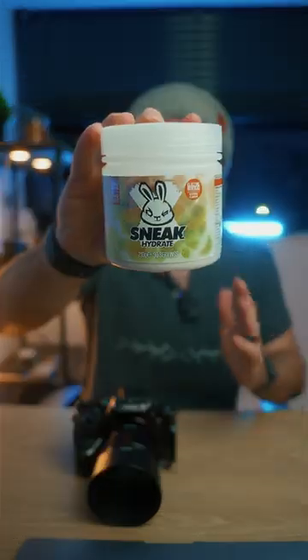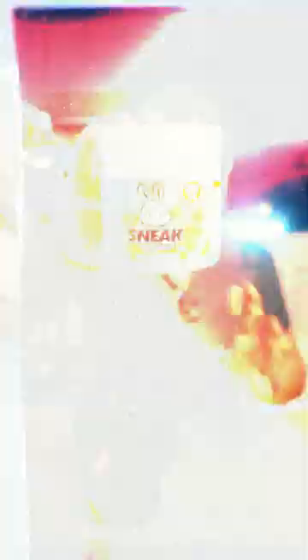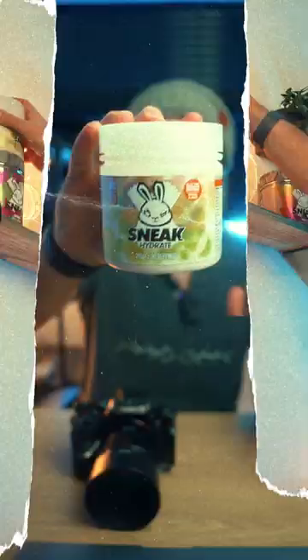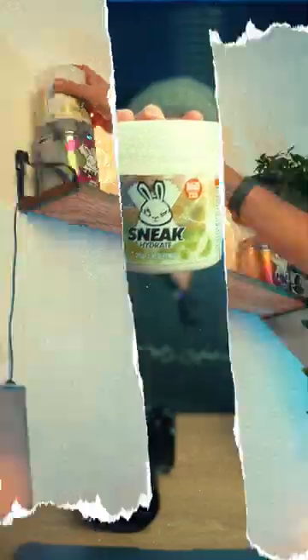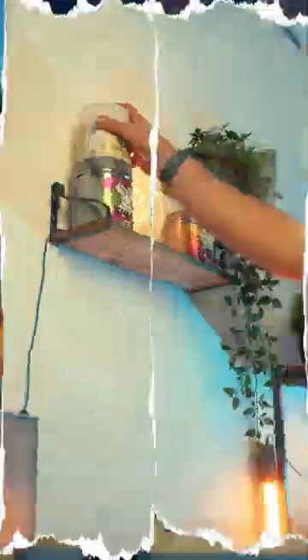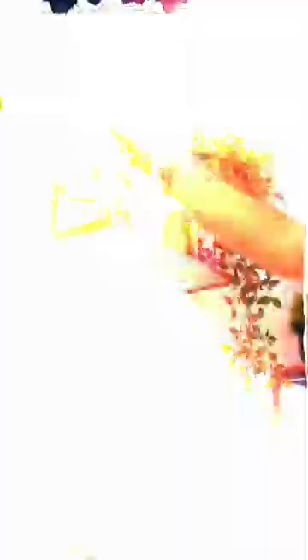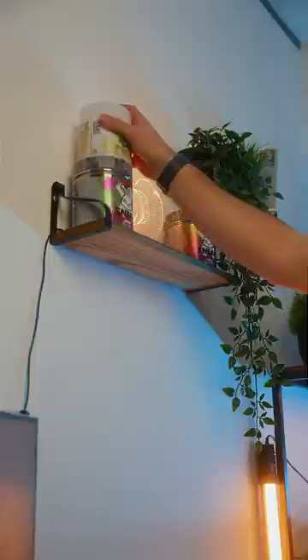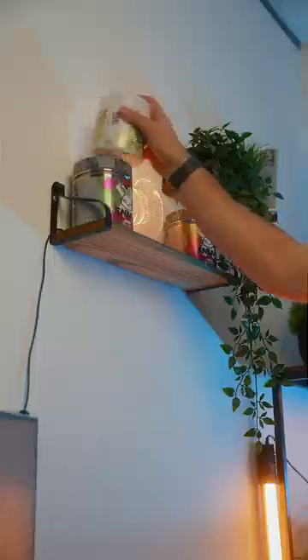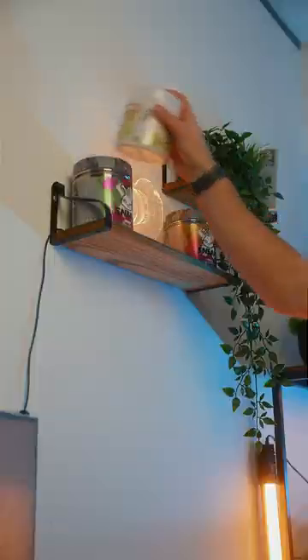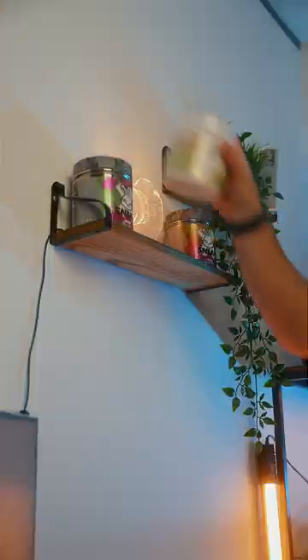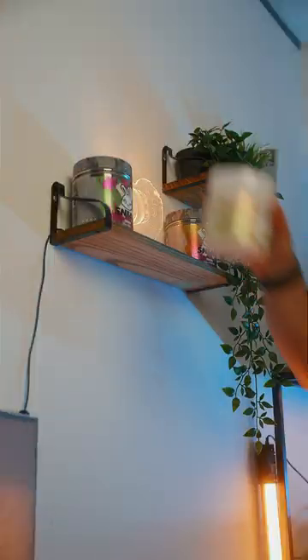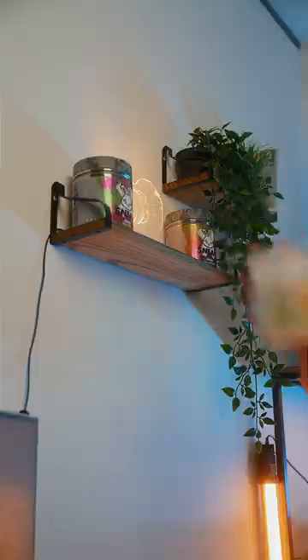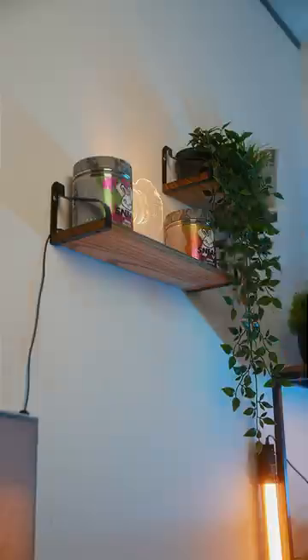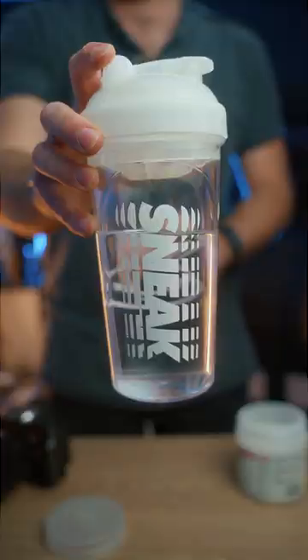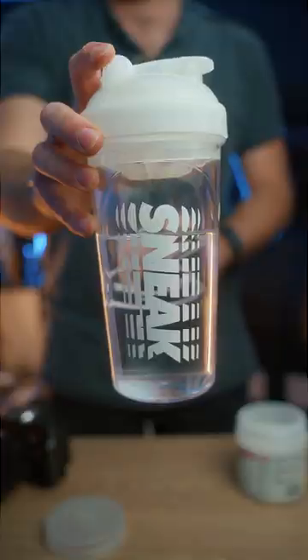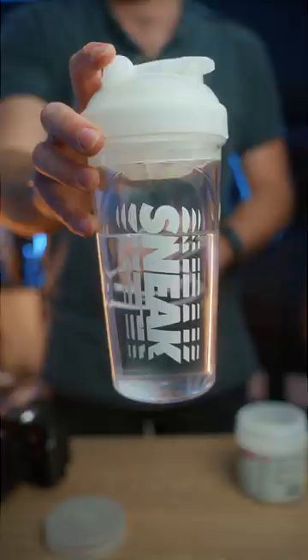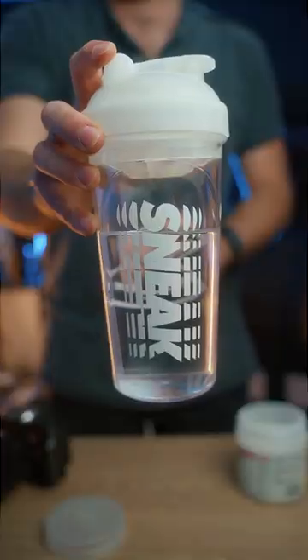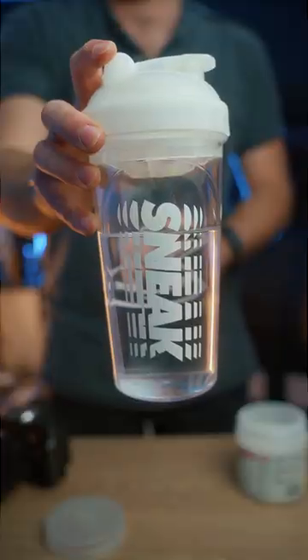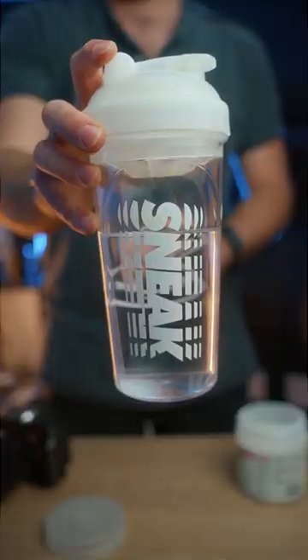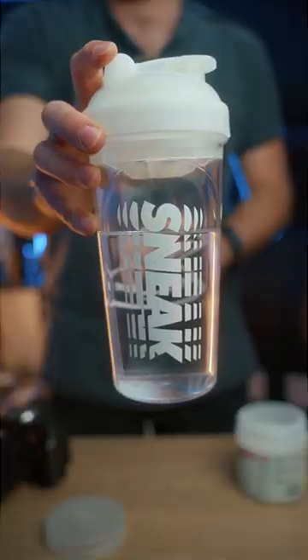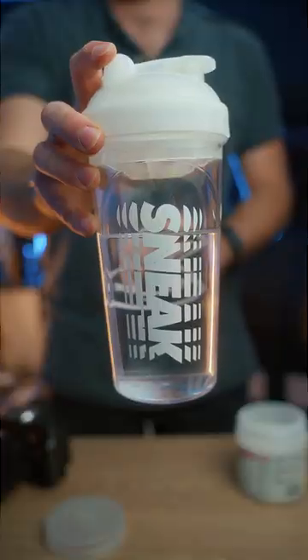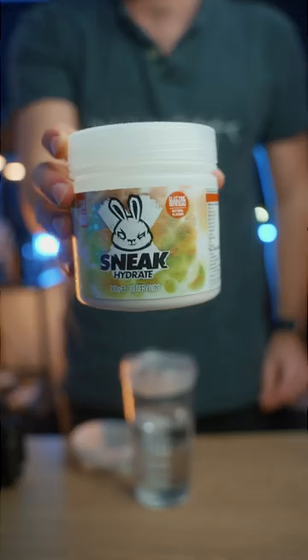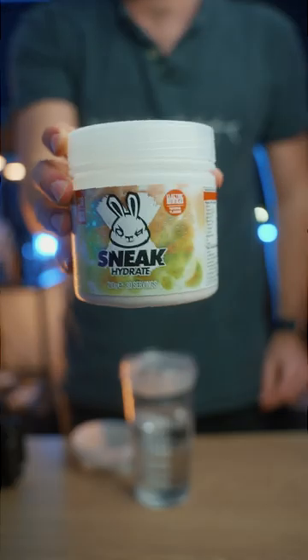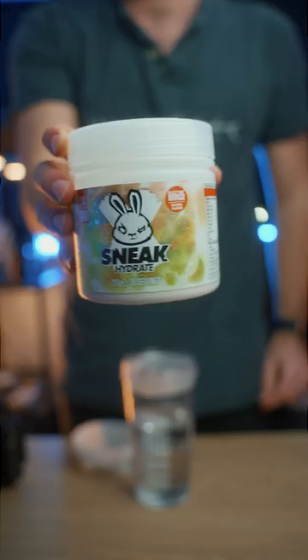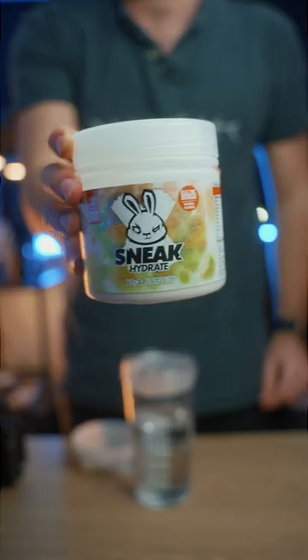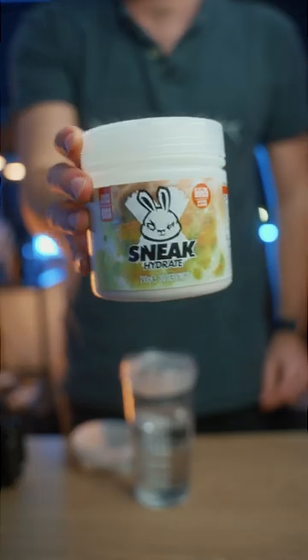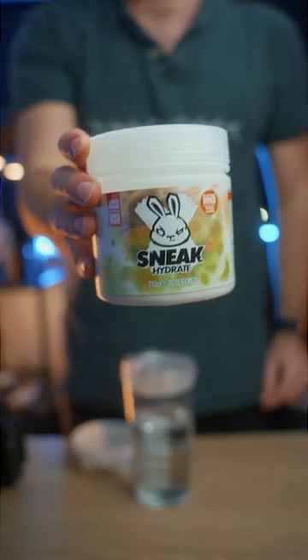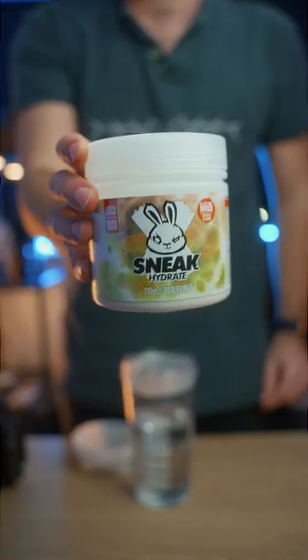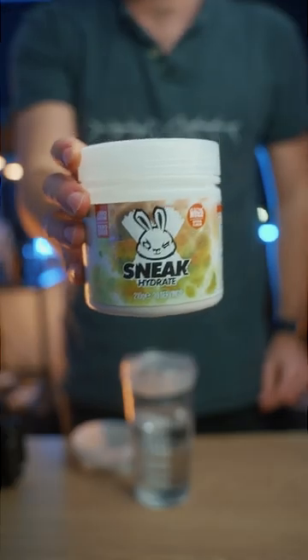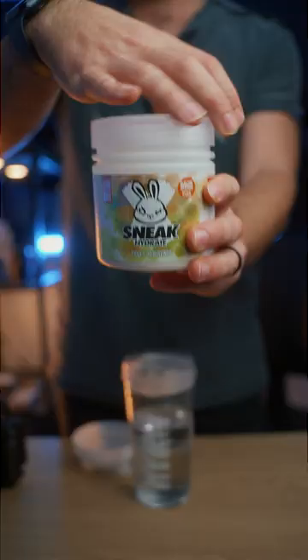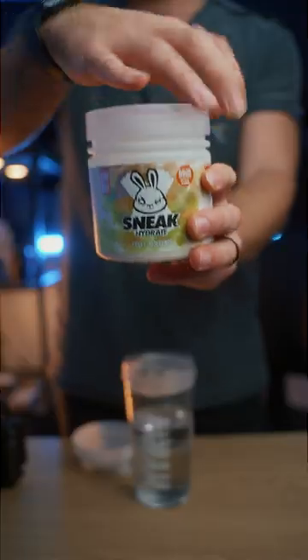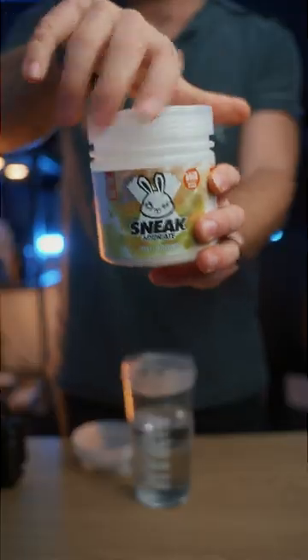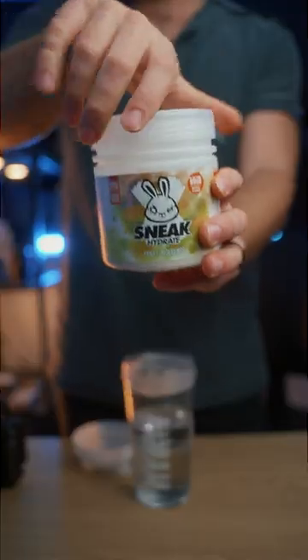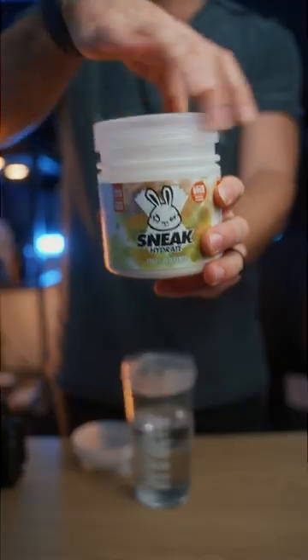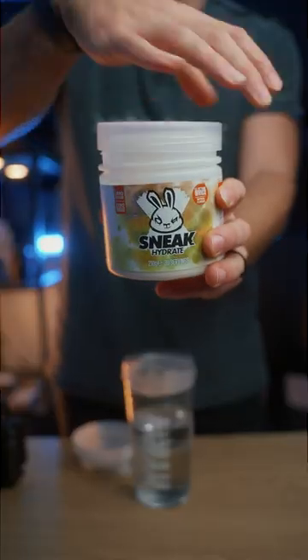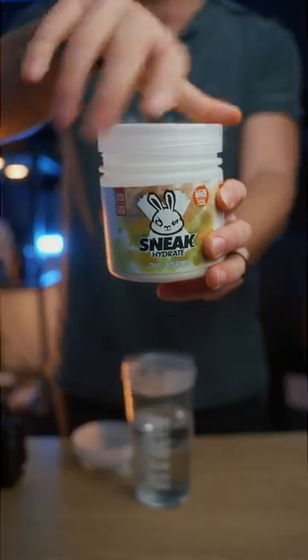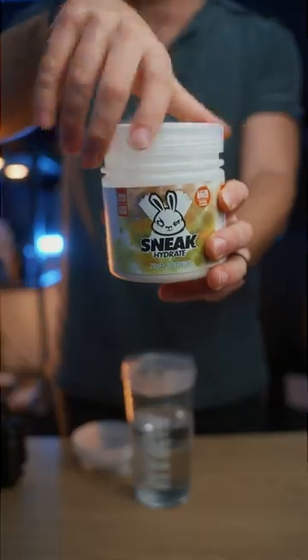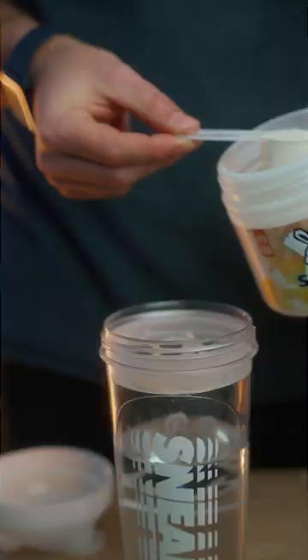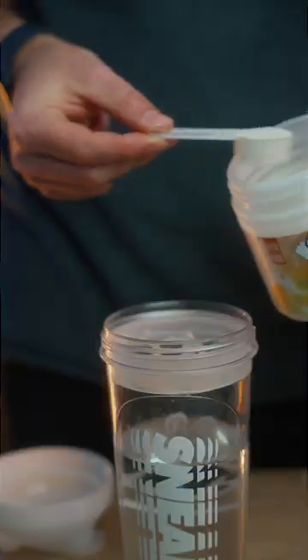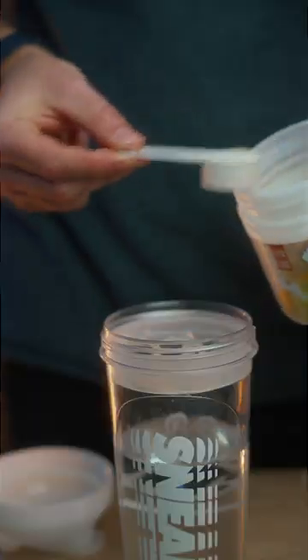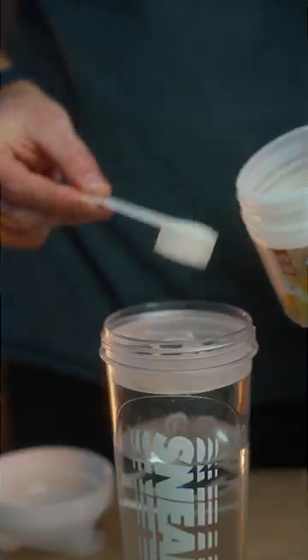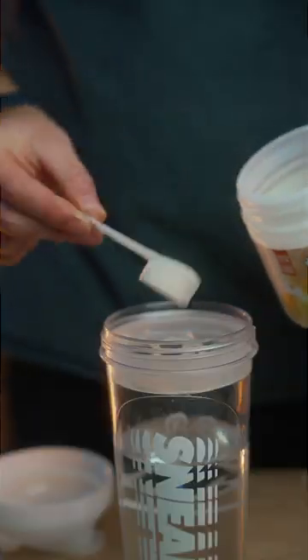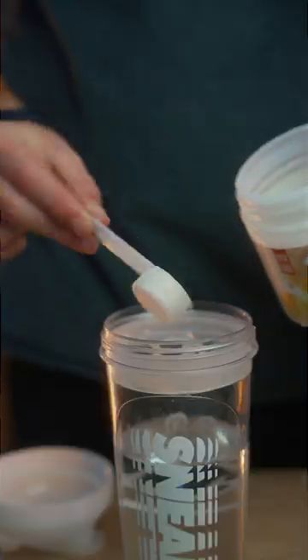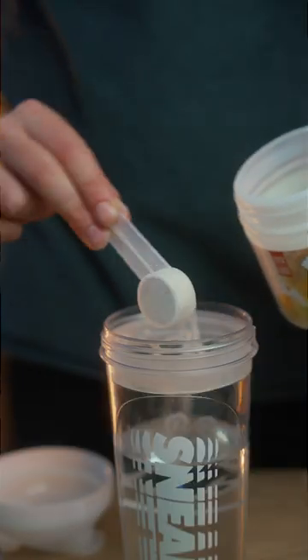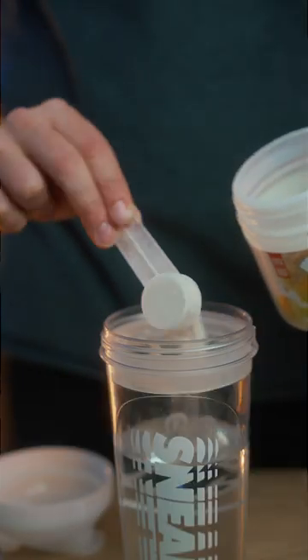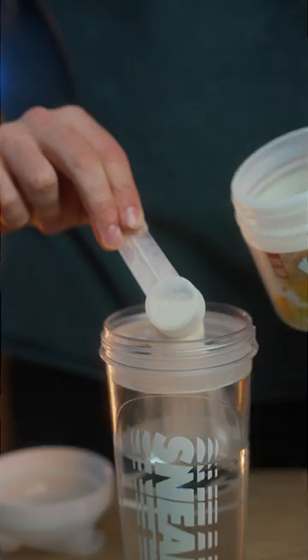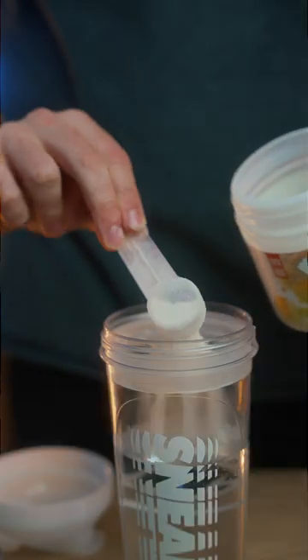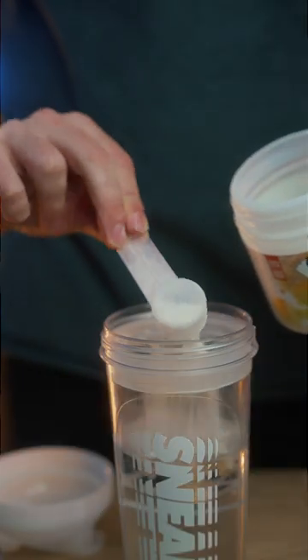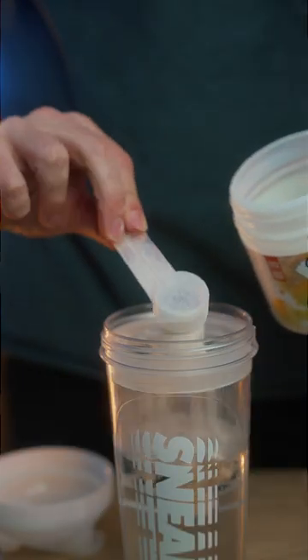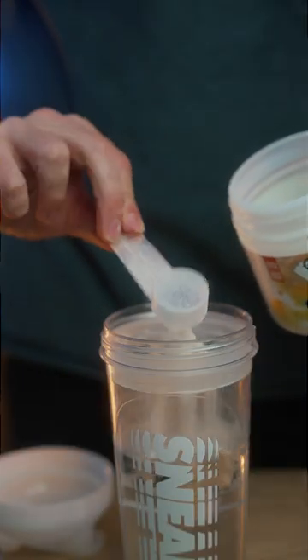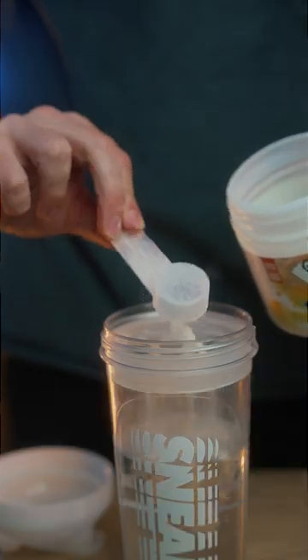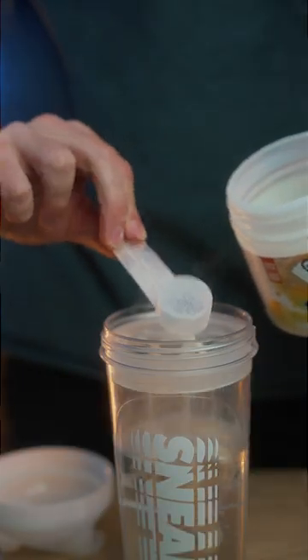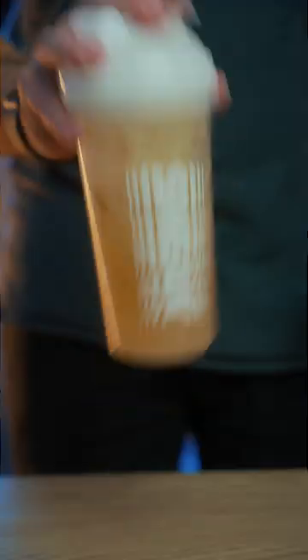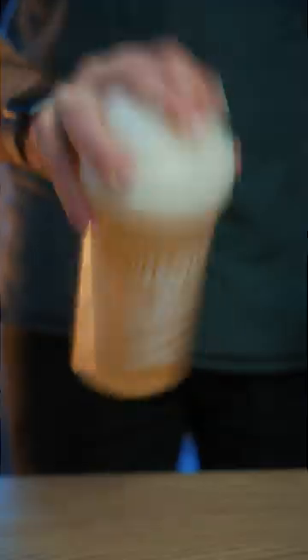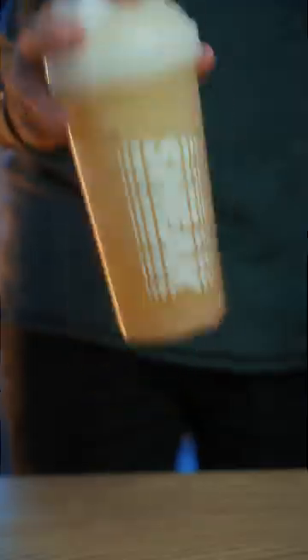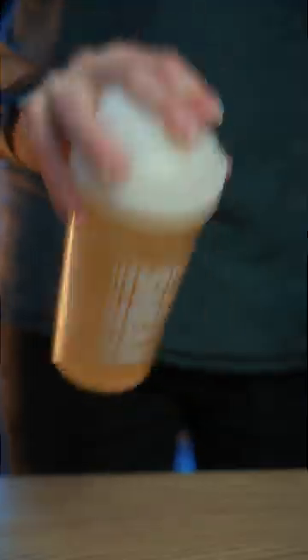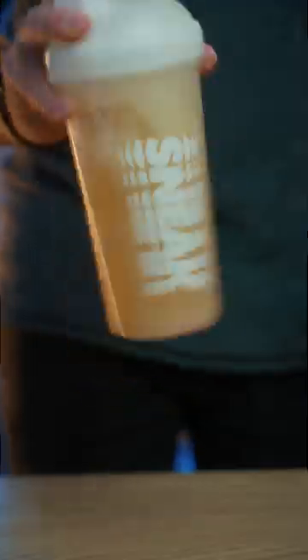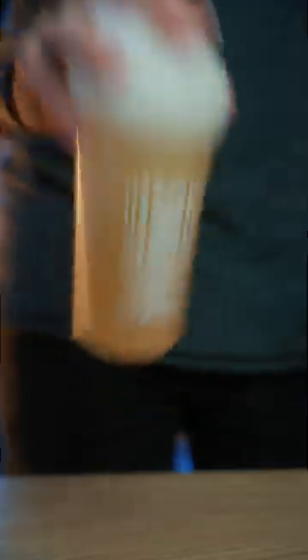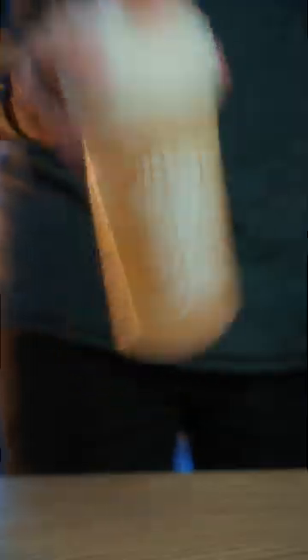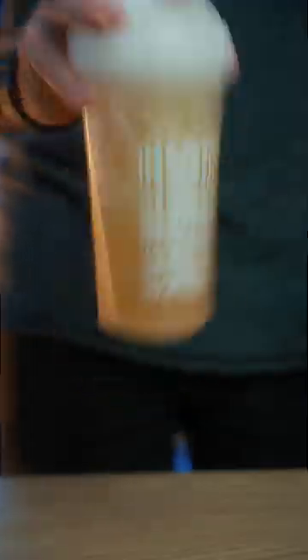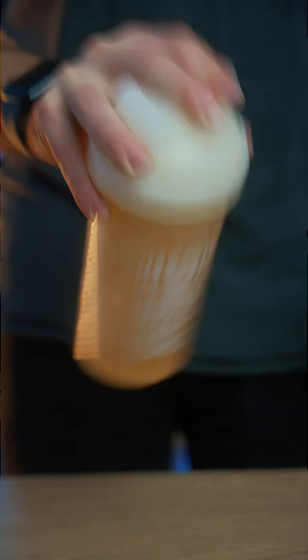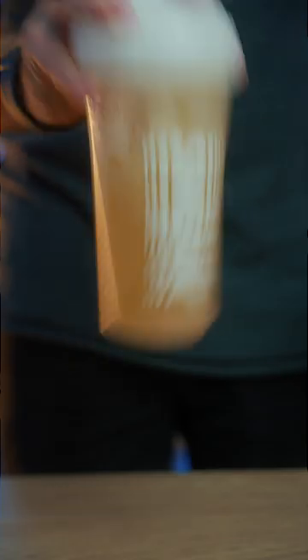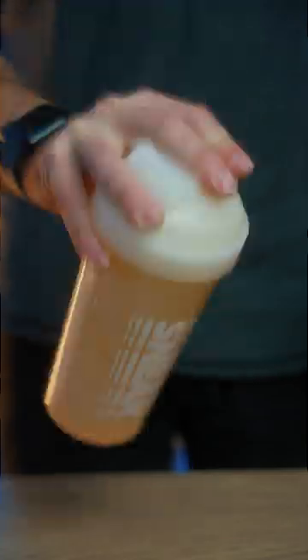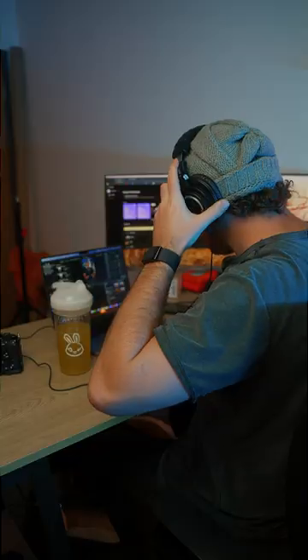Sneak Hydrate is zero caffeine and zero sugar, so it hydrates me in the evening but doesn't keep me up all night stopping me from sleeping.